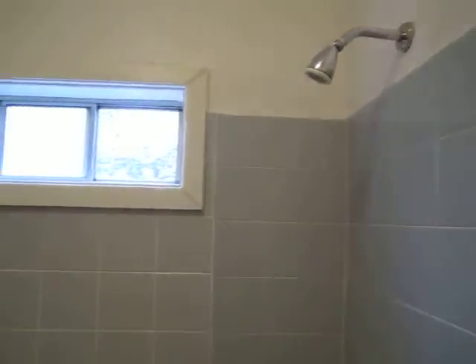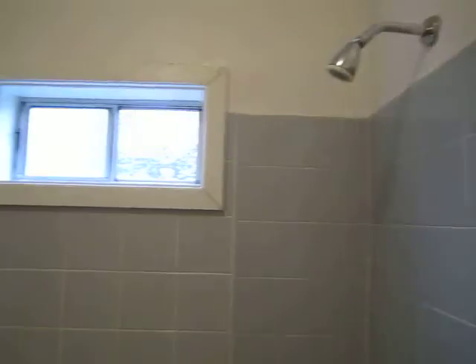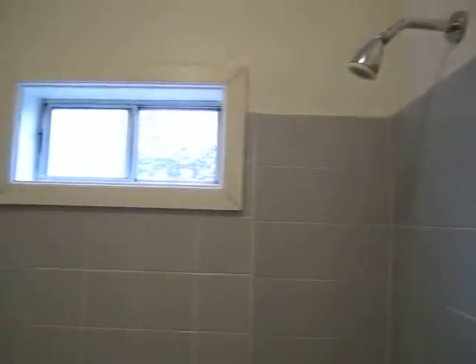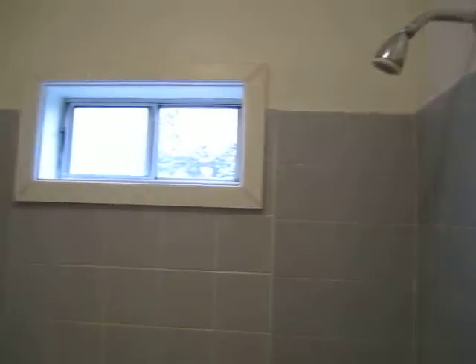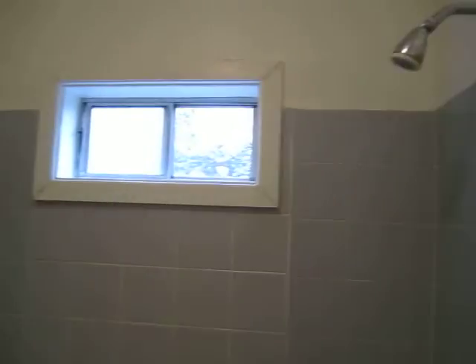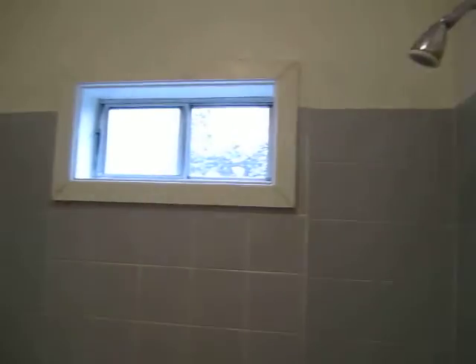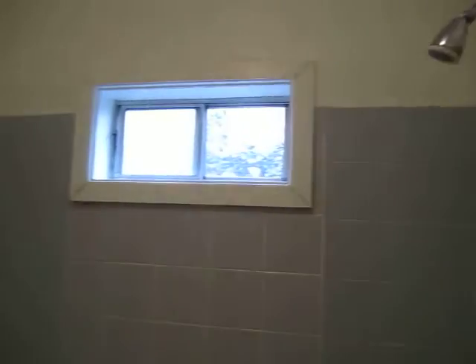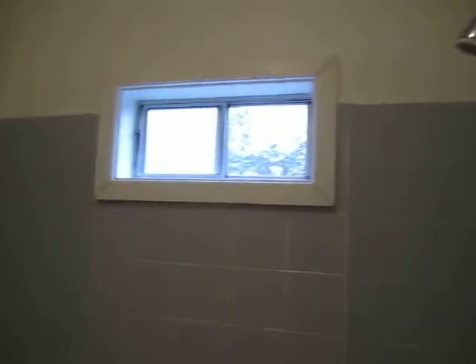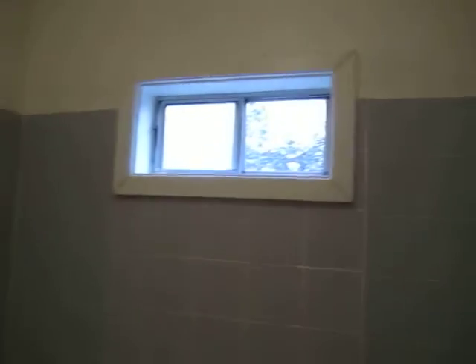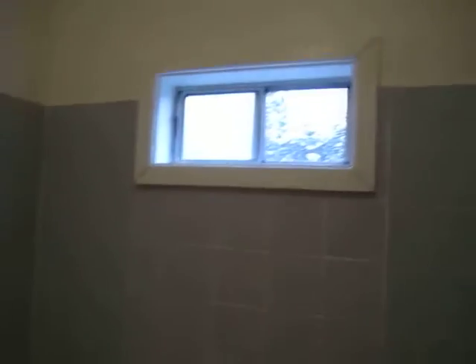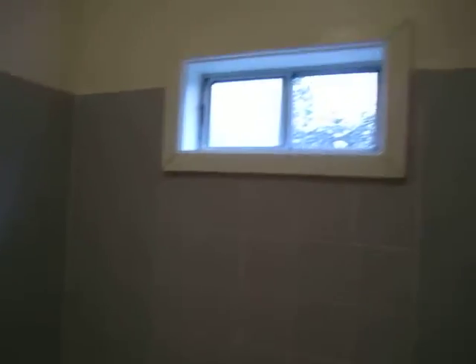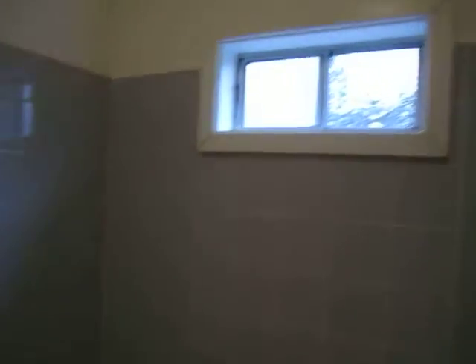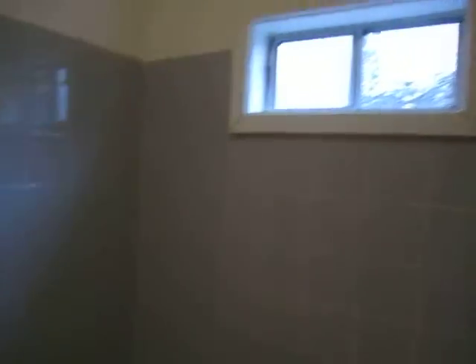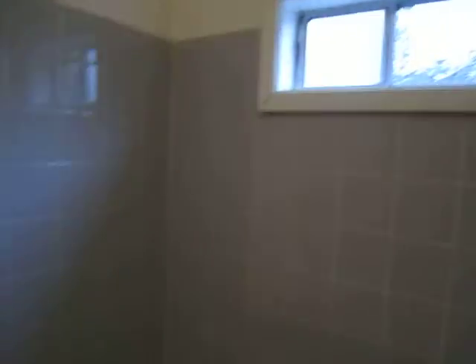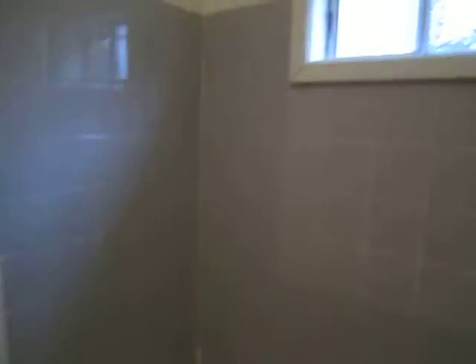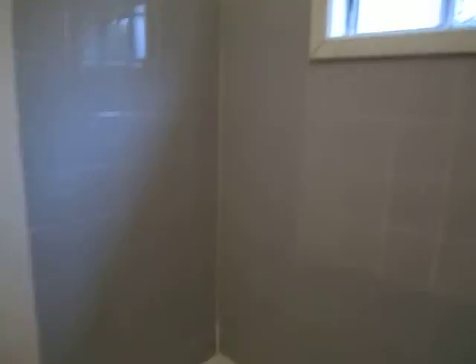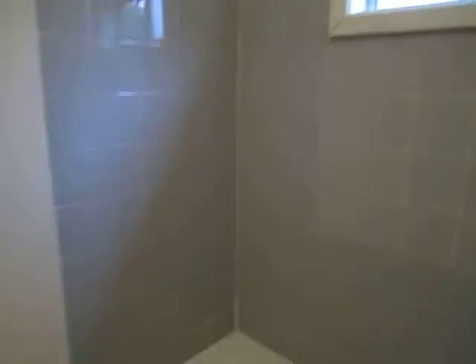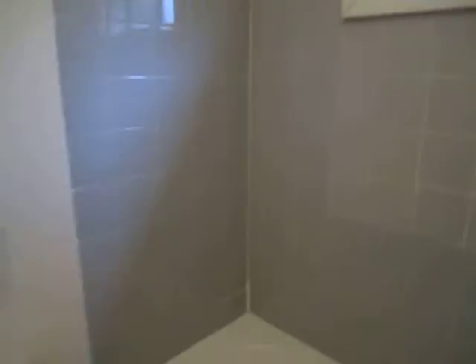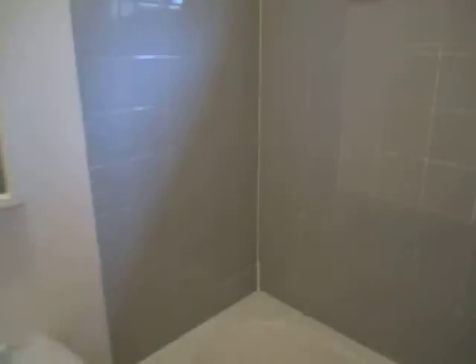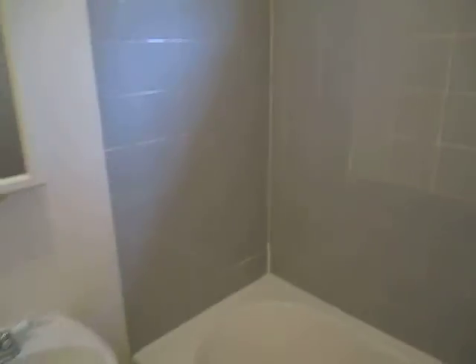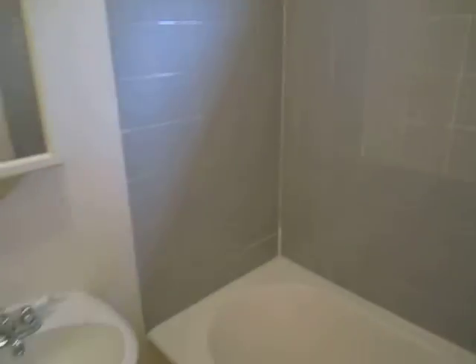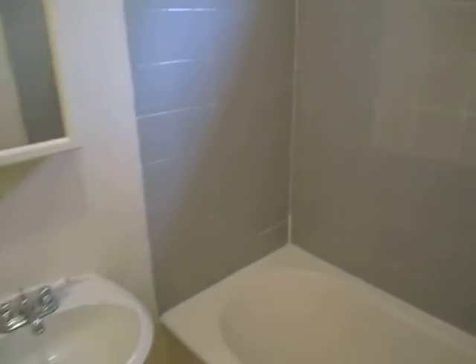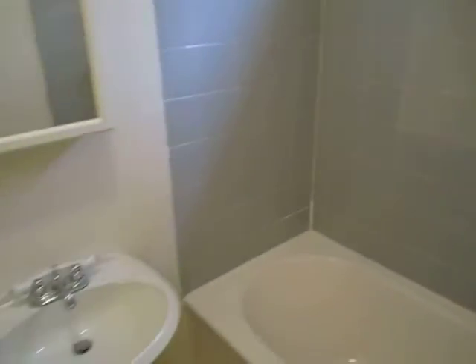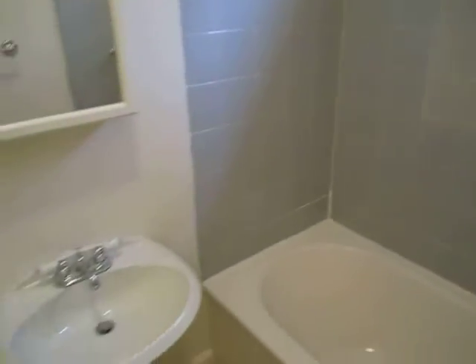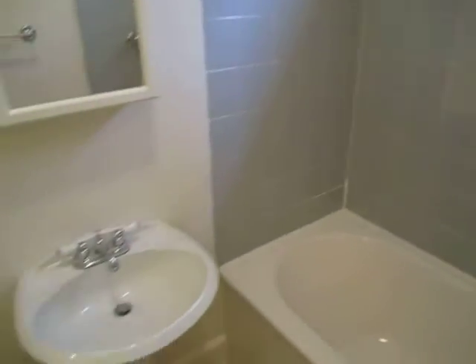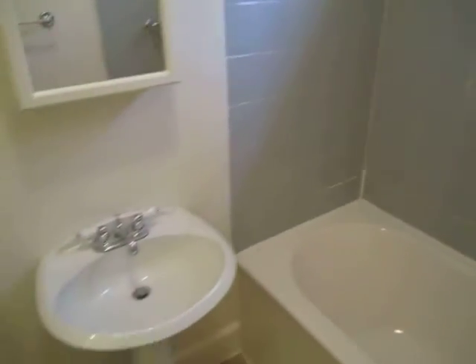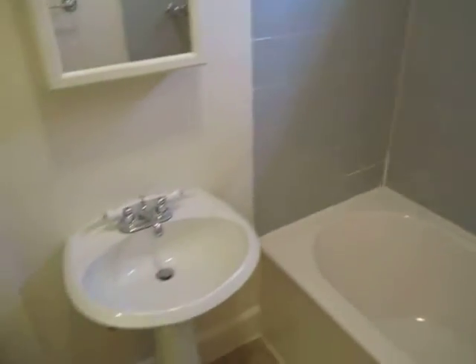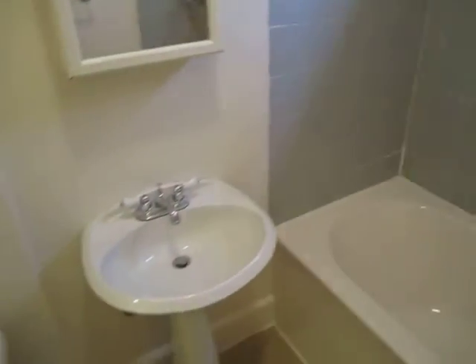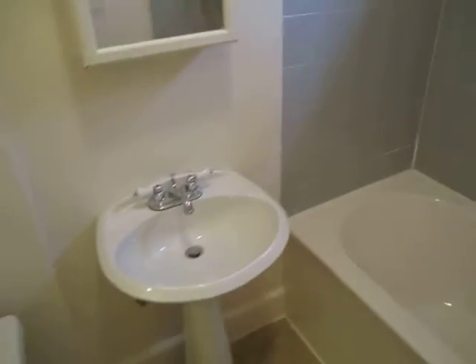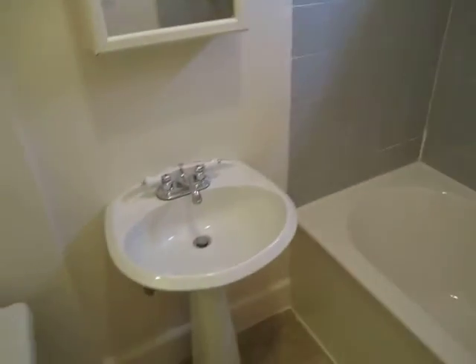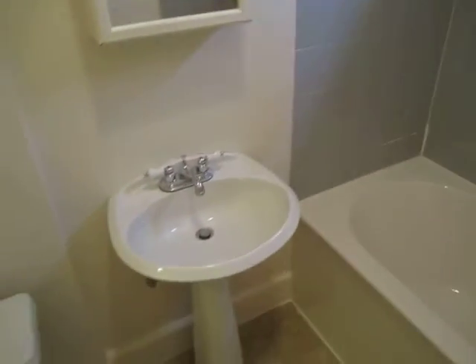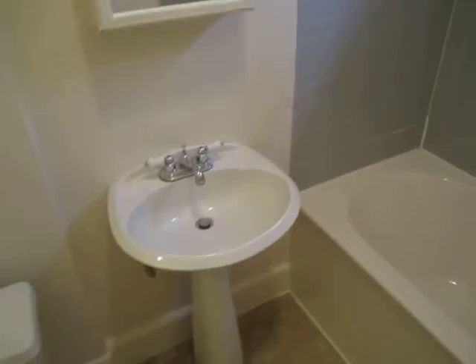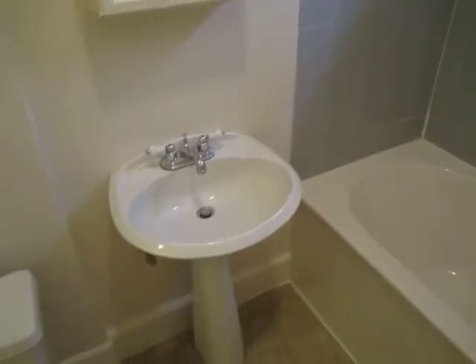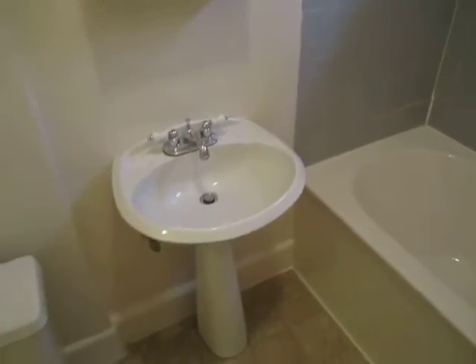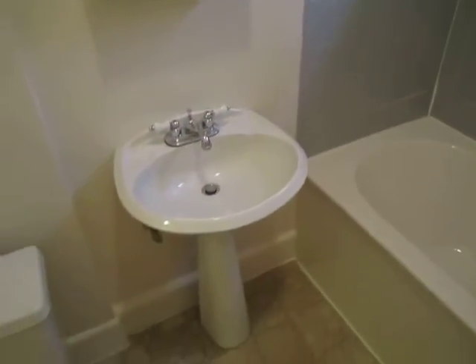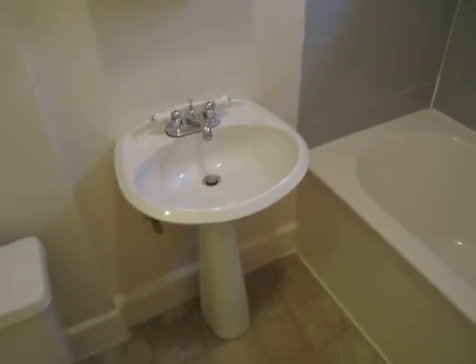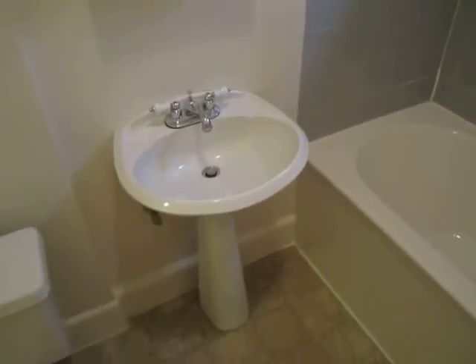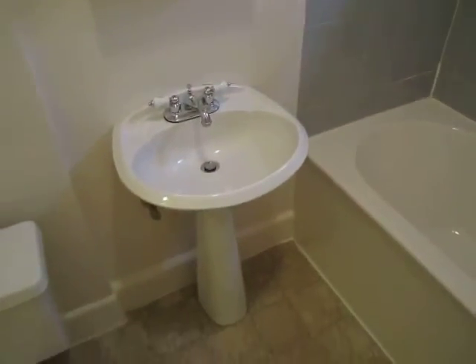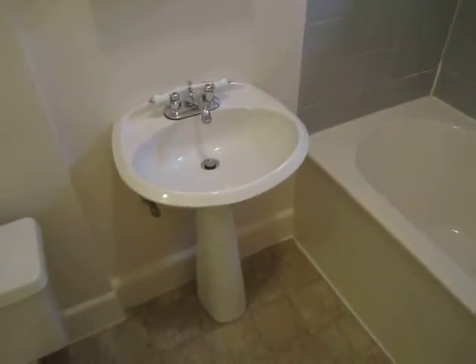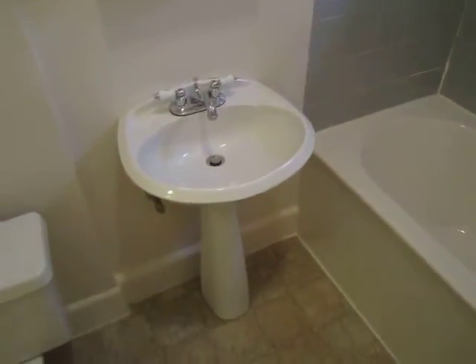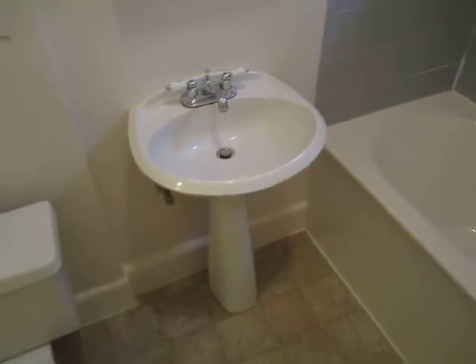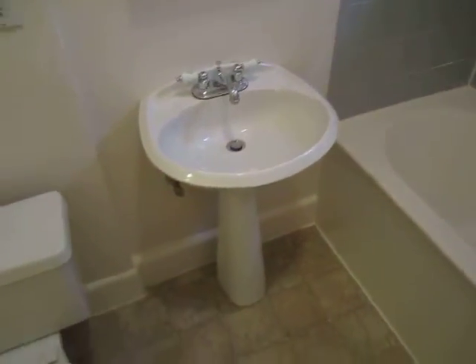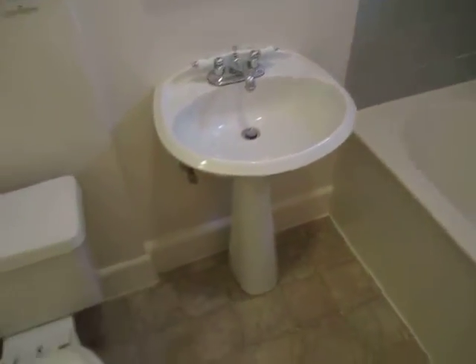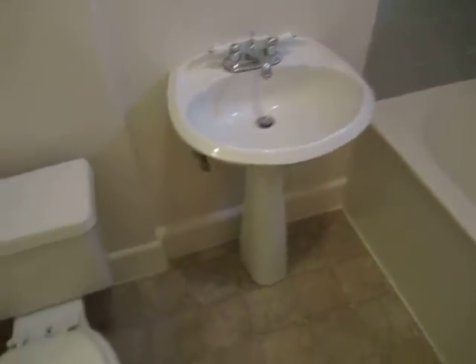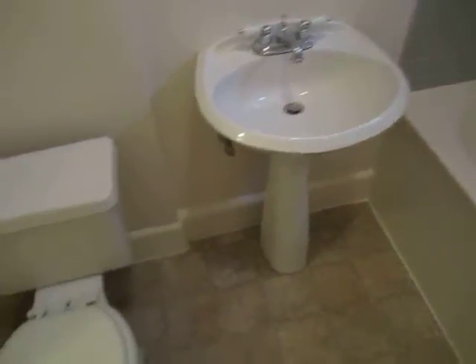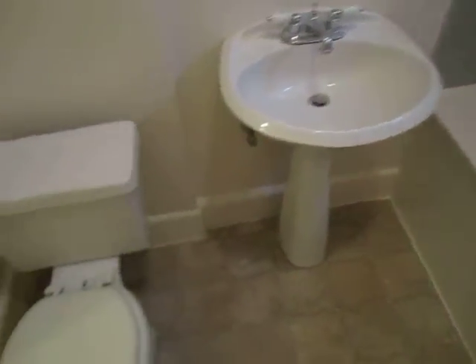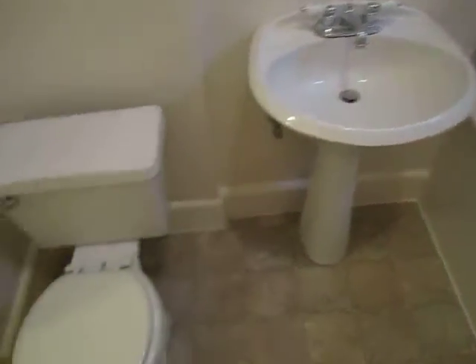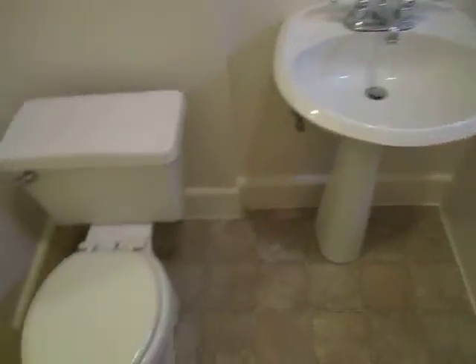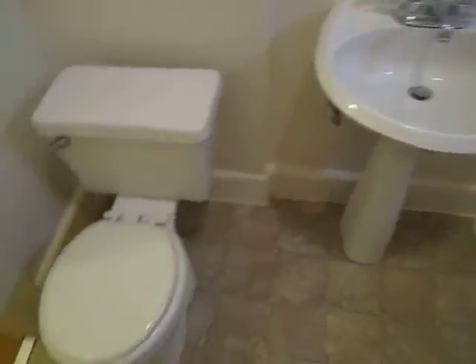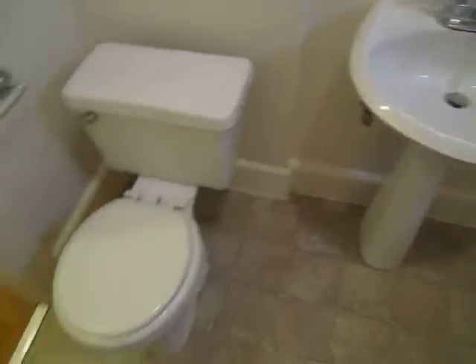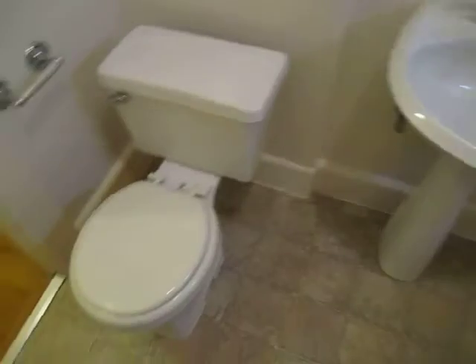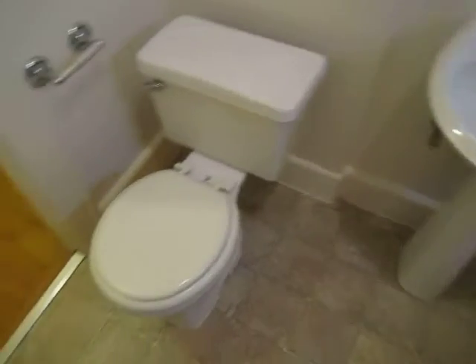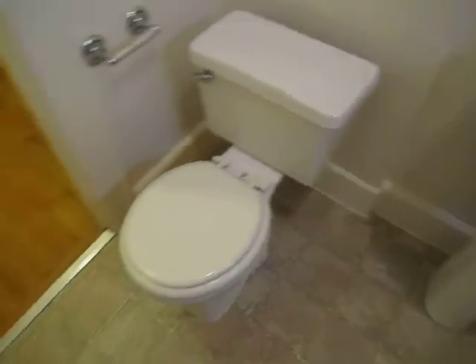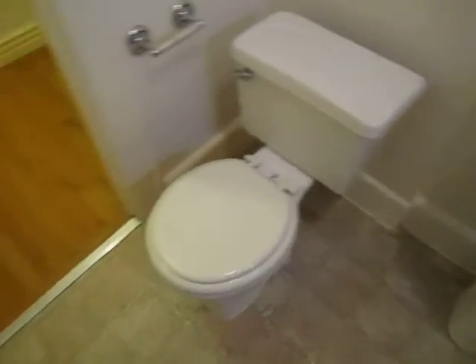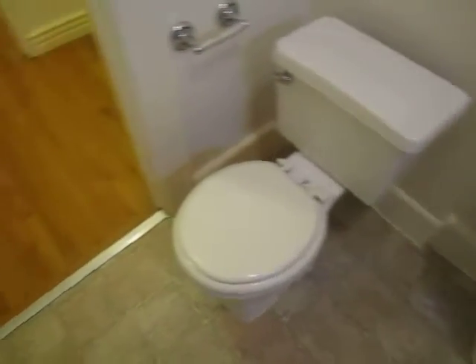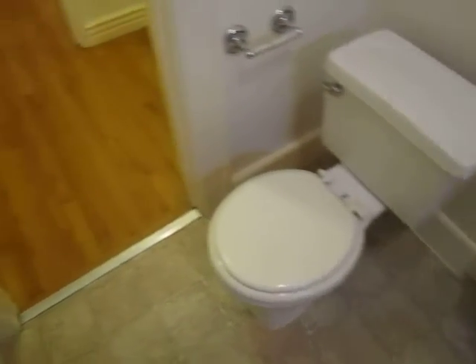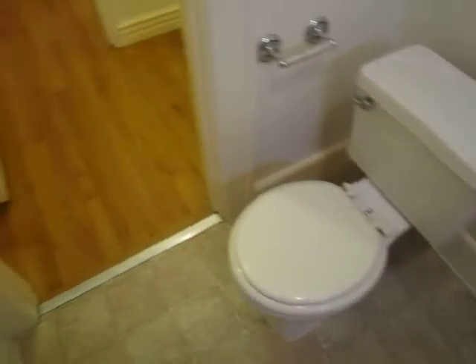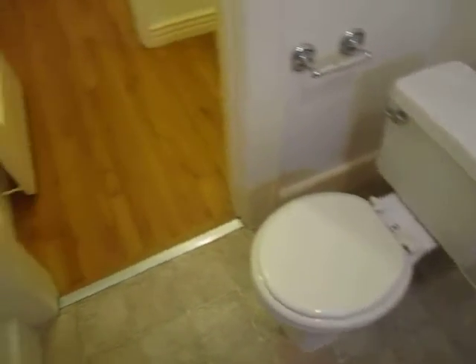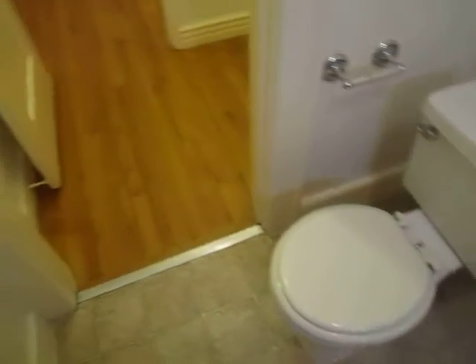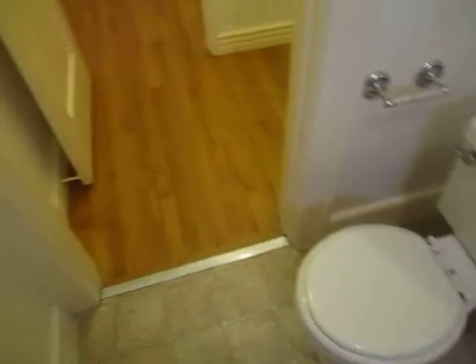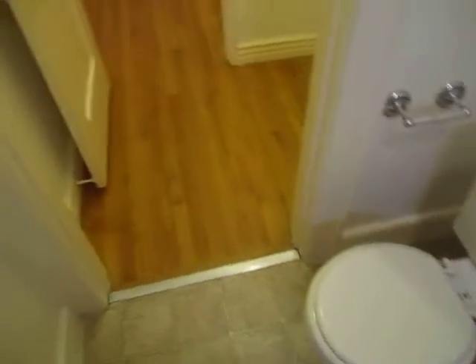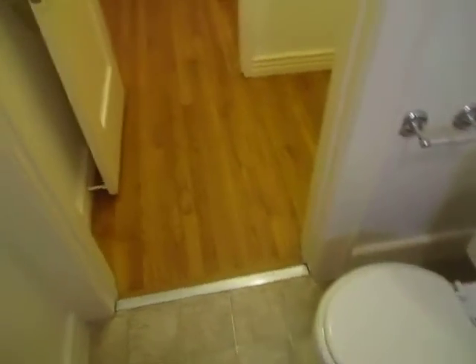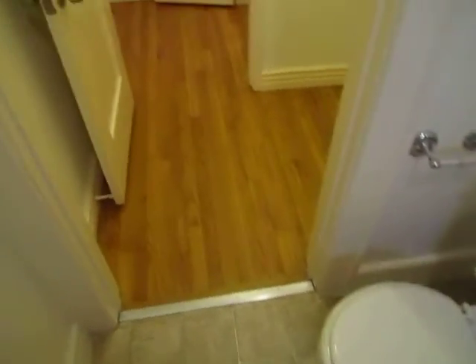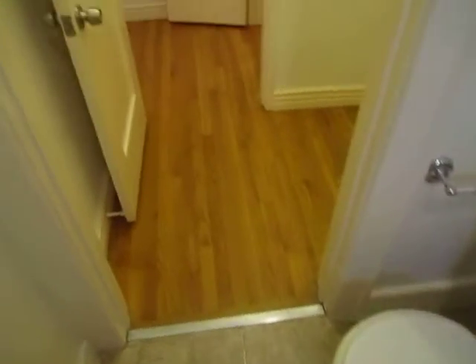Of course, there's a pedestal sink and newer tile floors.